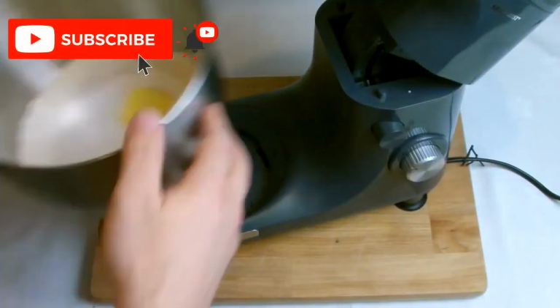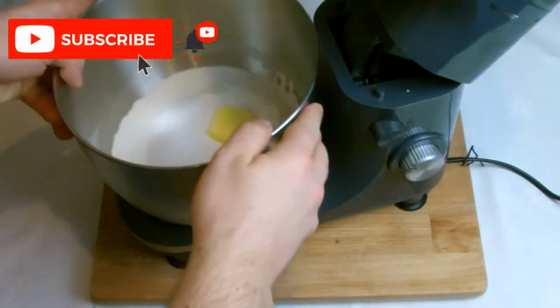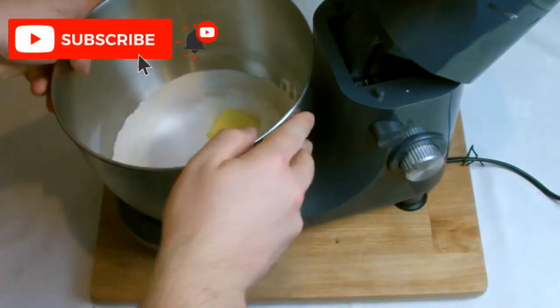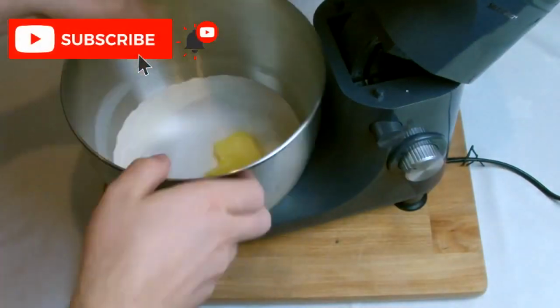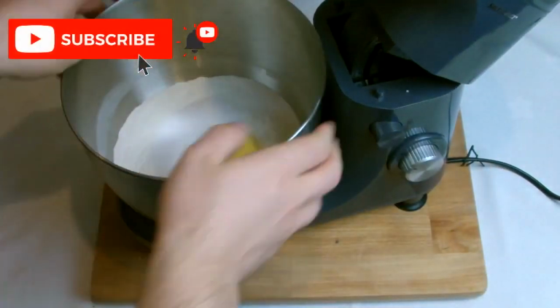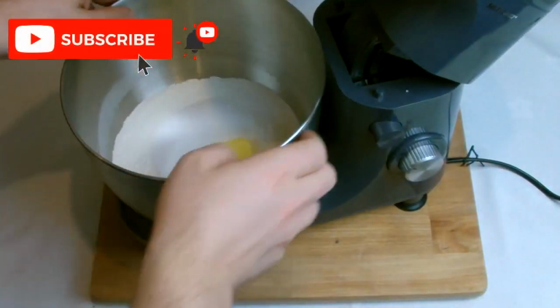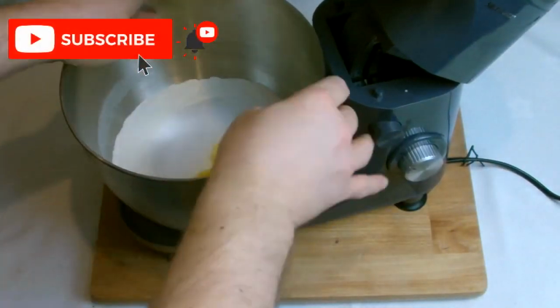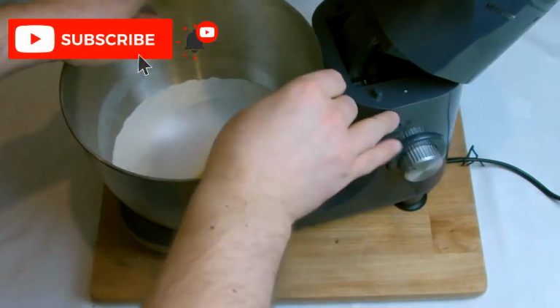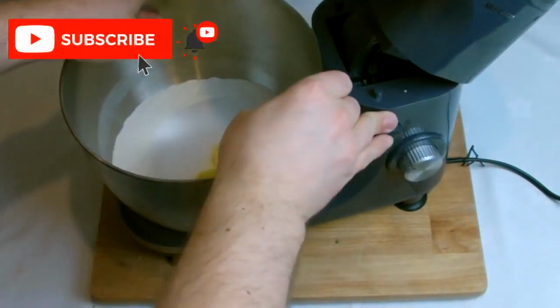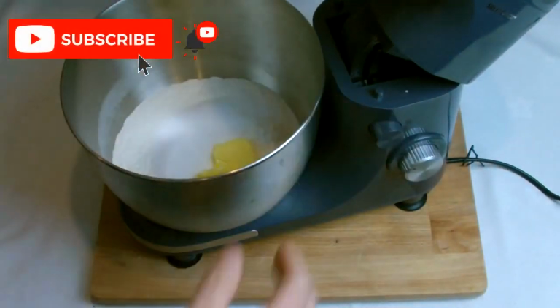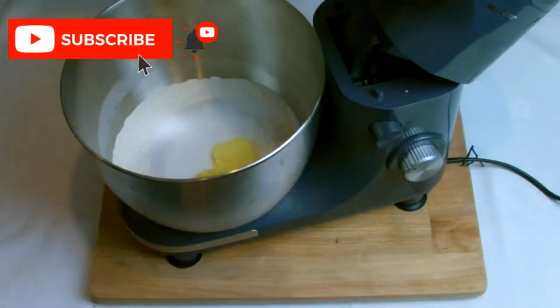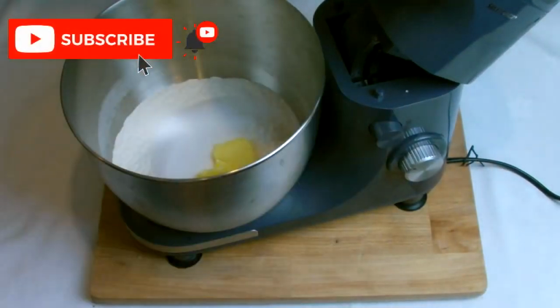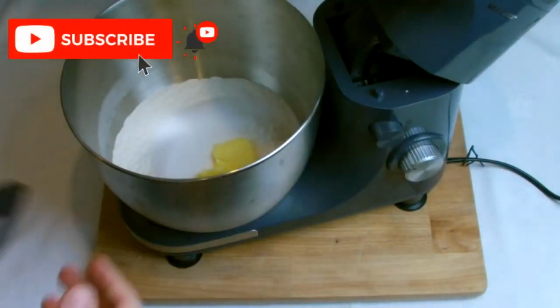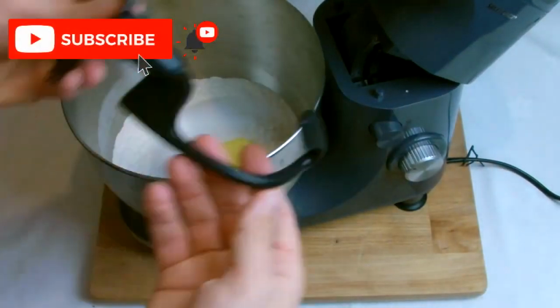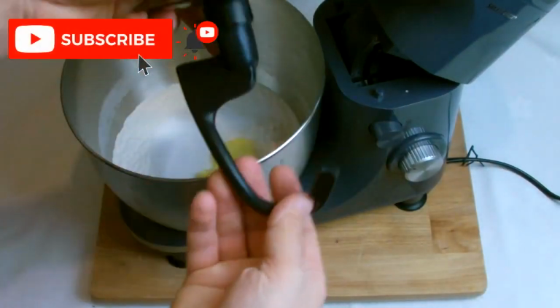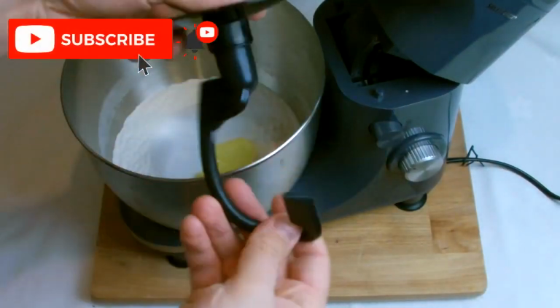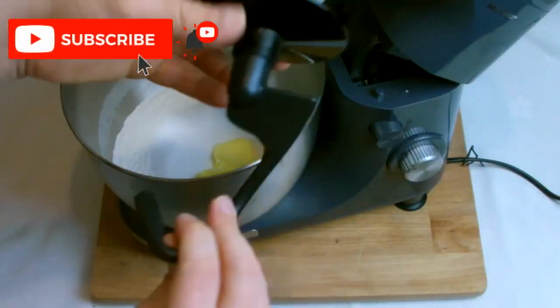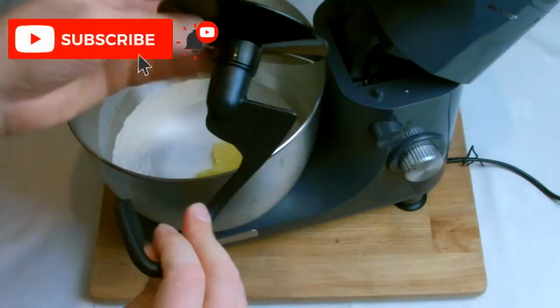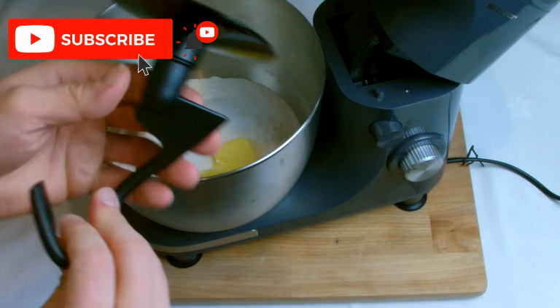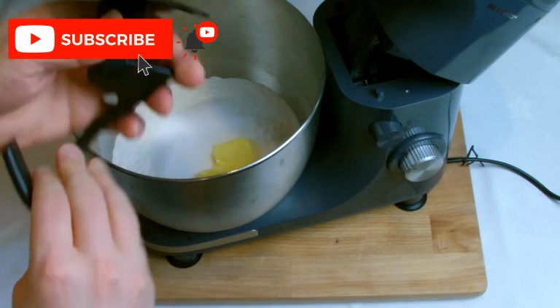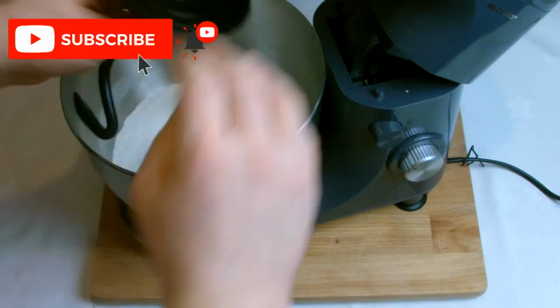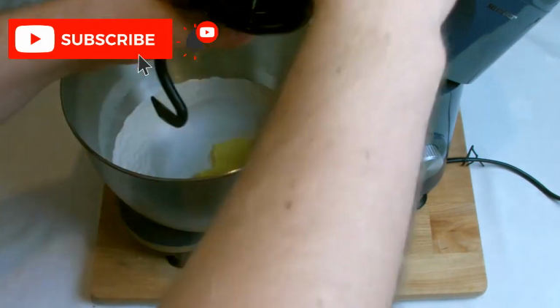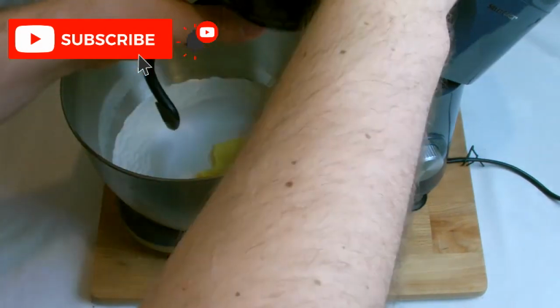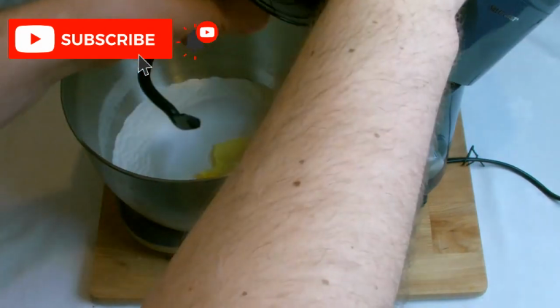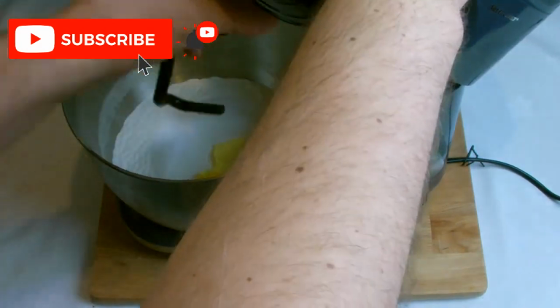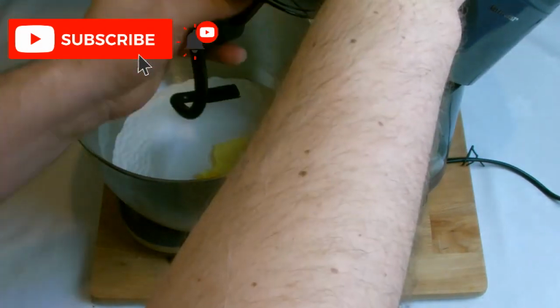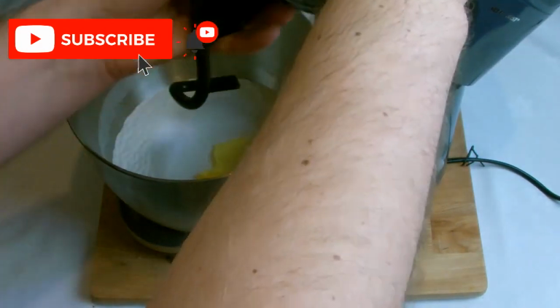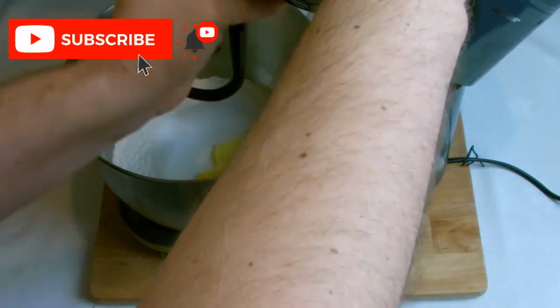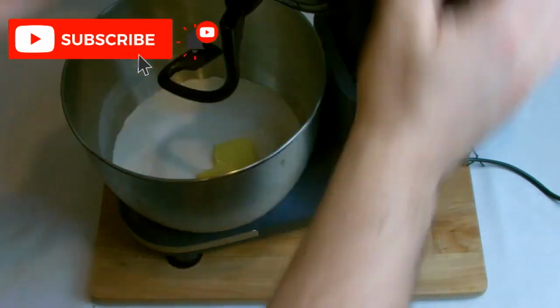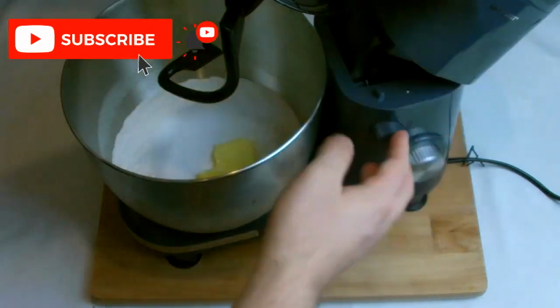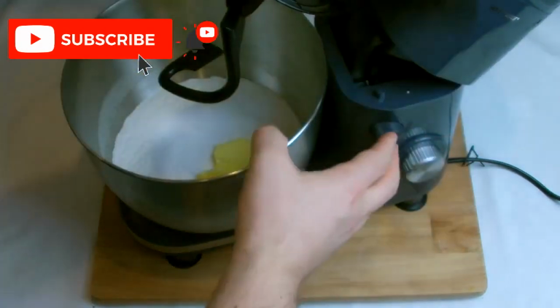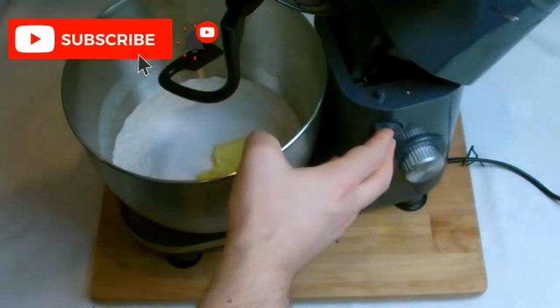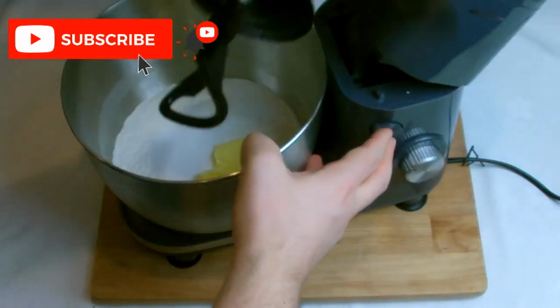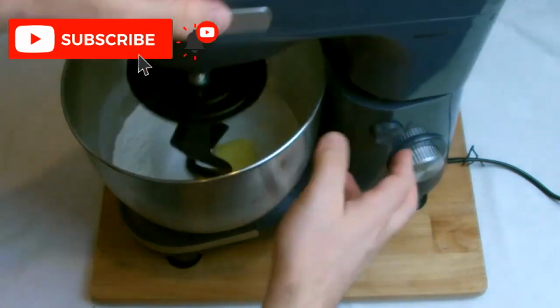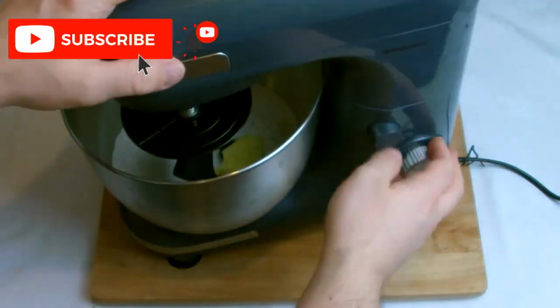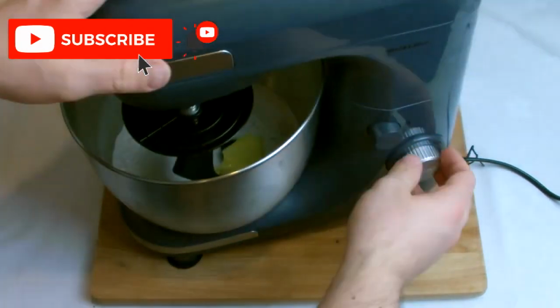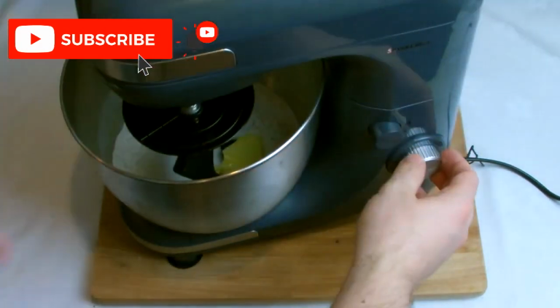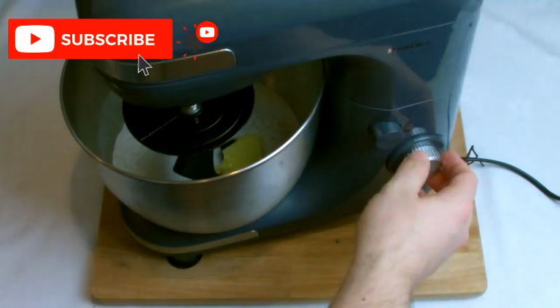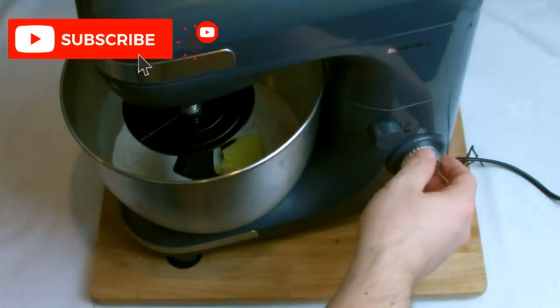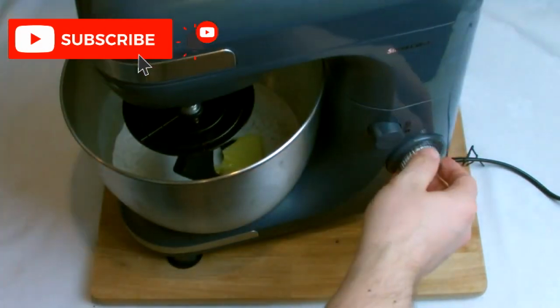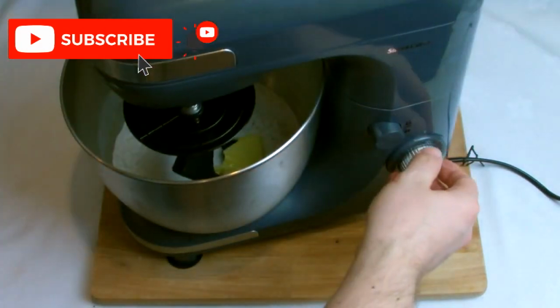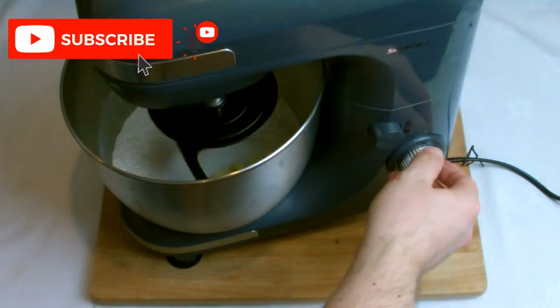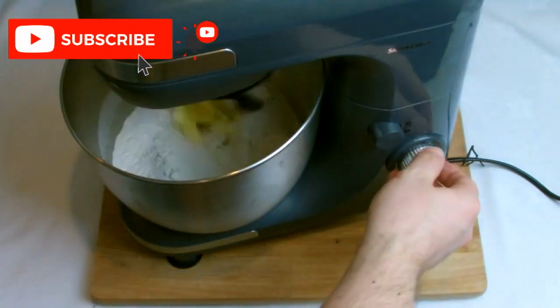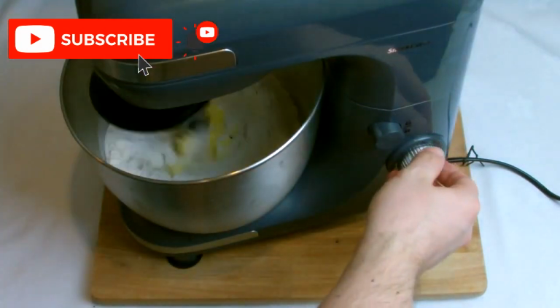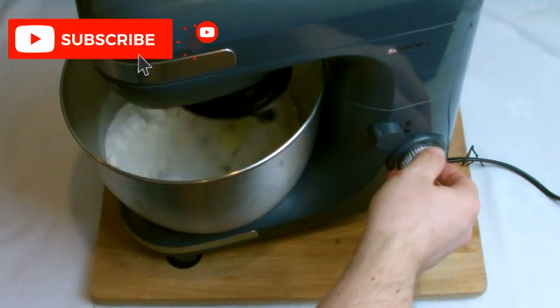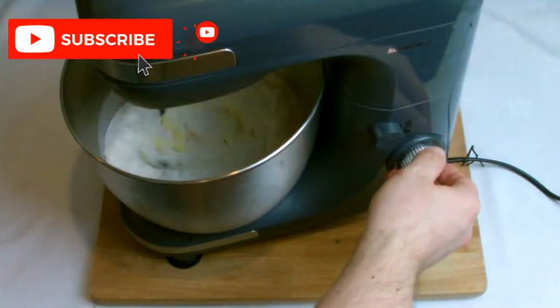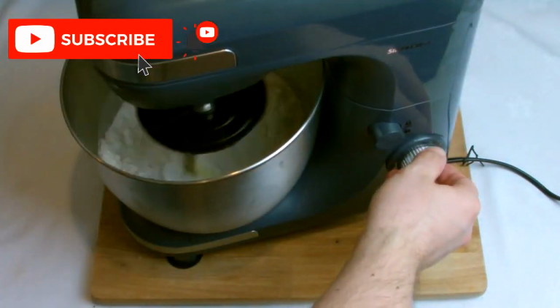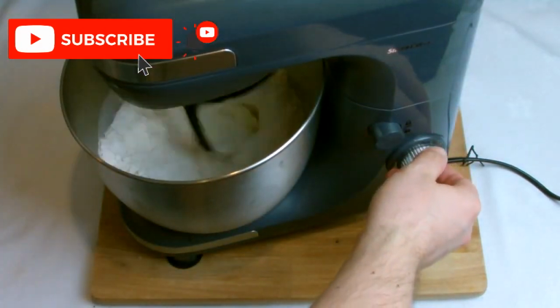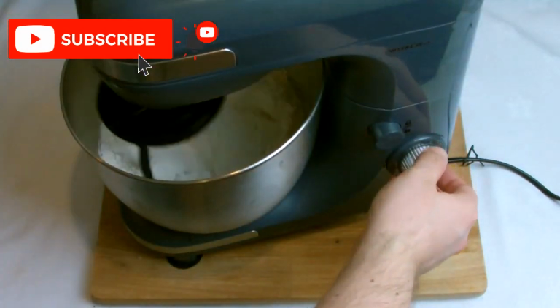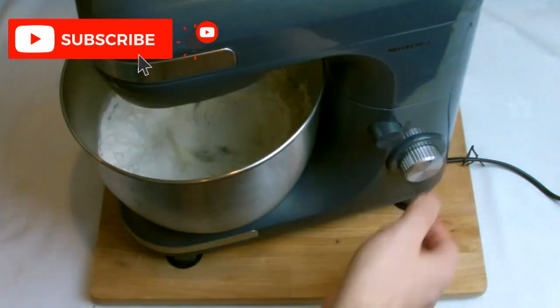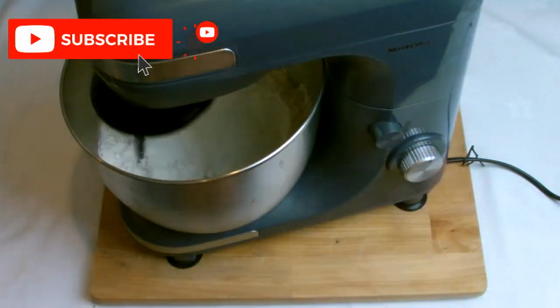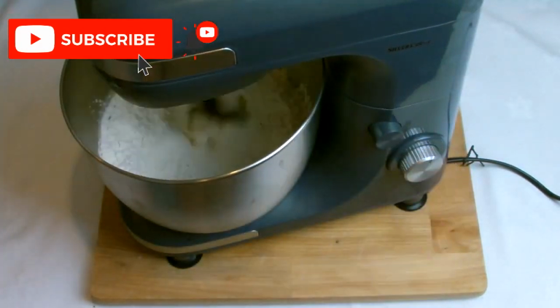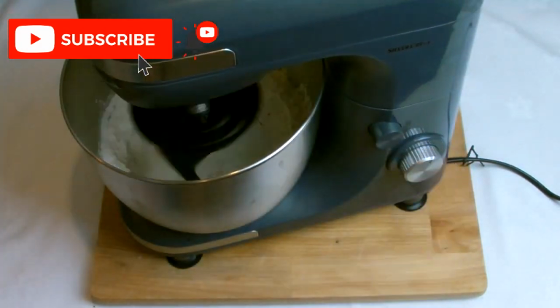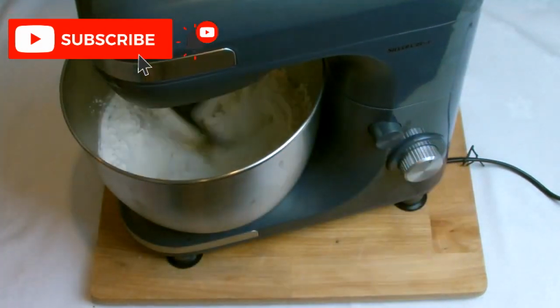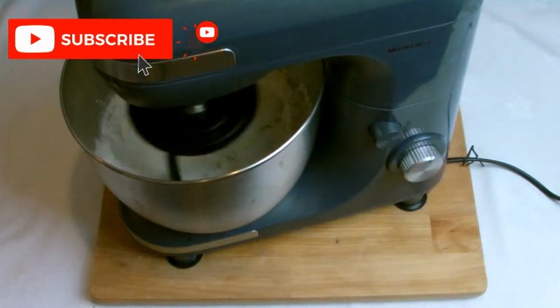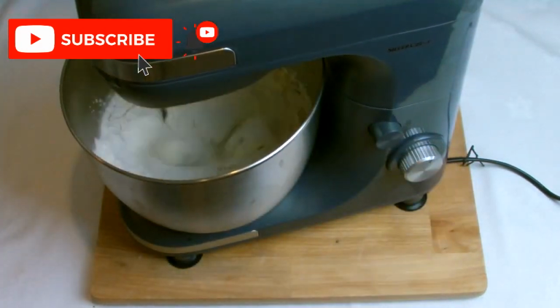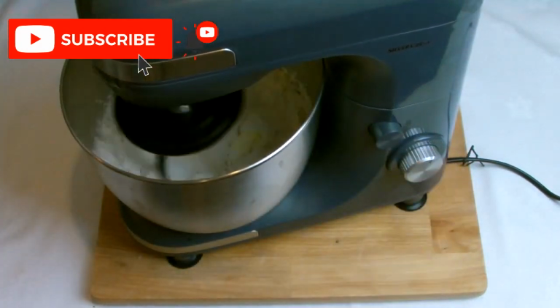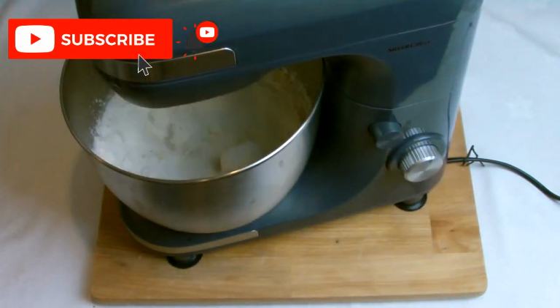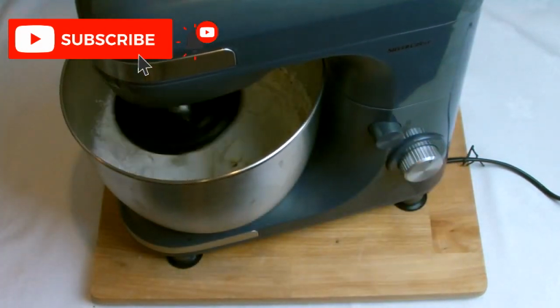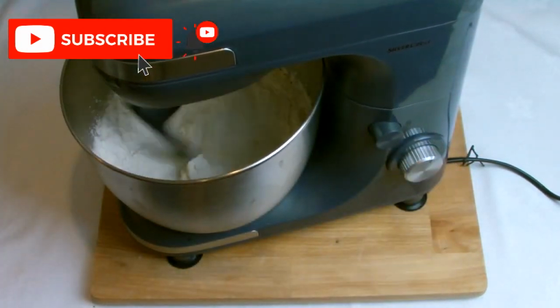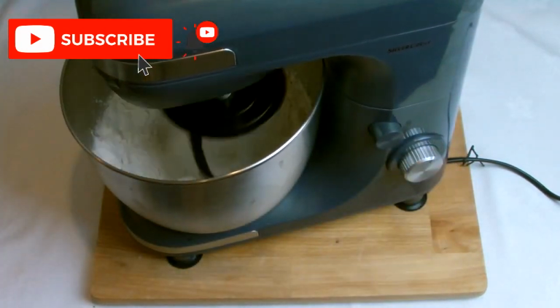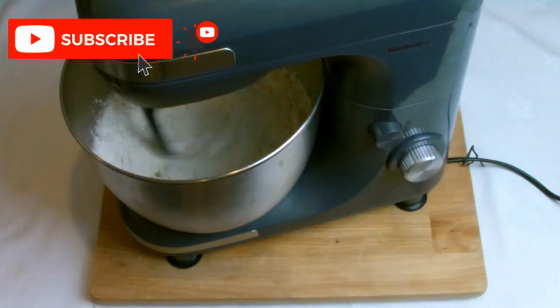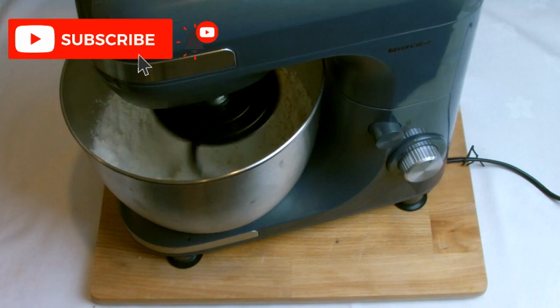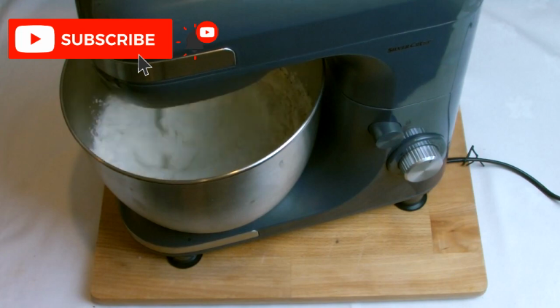Place the mixing bowl with the ingredients onto the mixer and then, using the dough hook on a low speed, turn the mixer on to combine all the ingredients together.